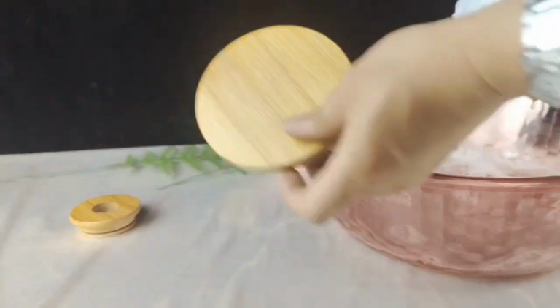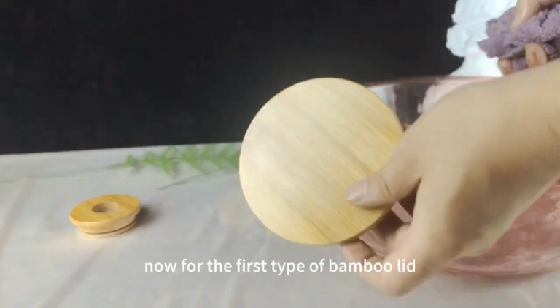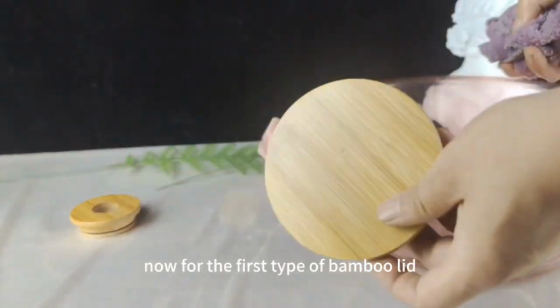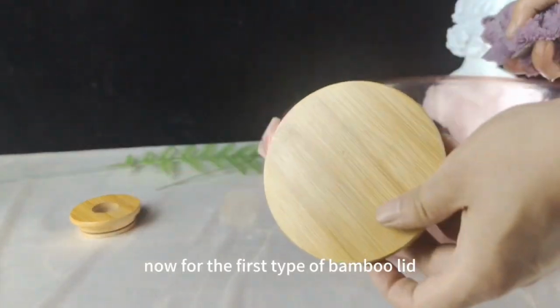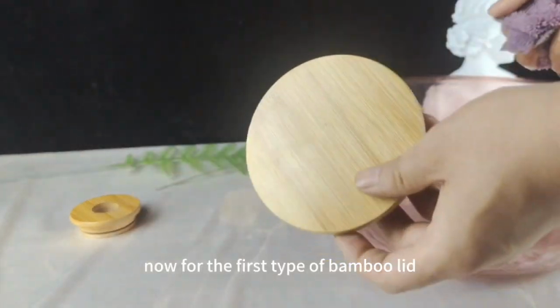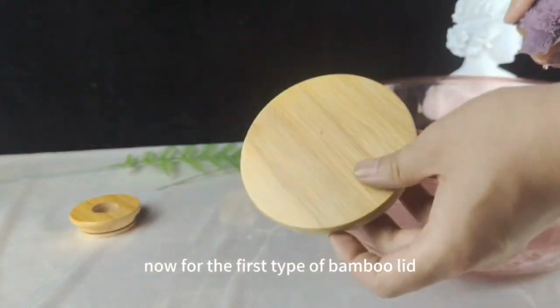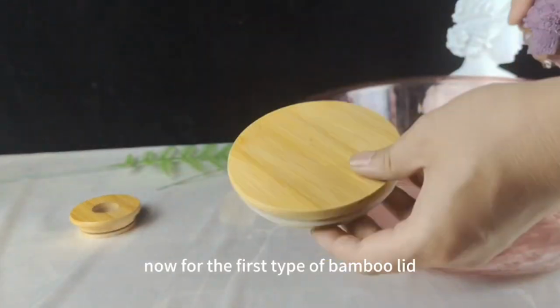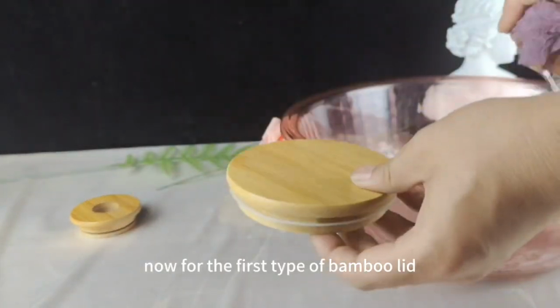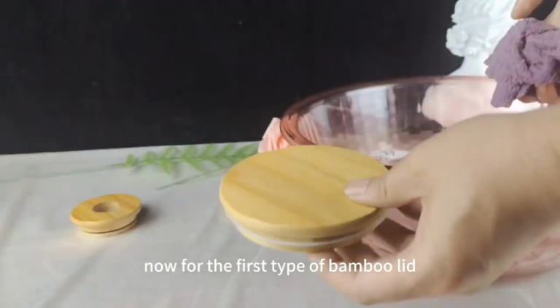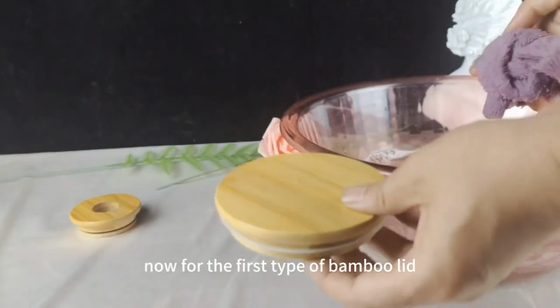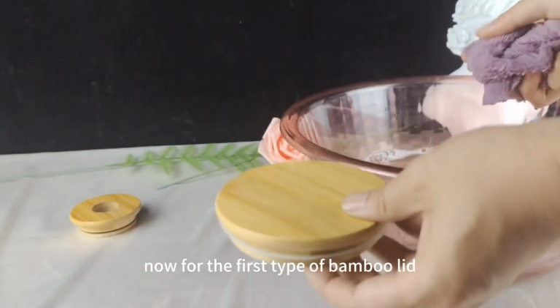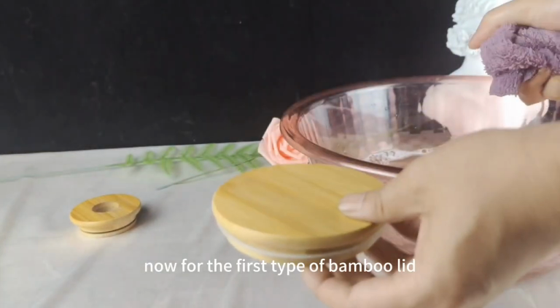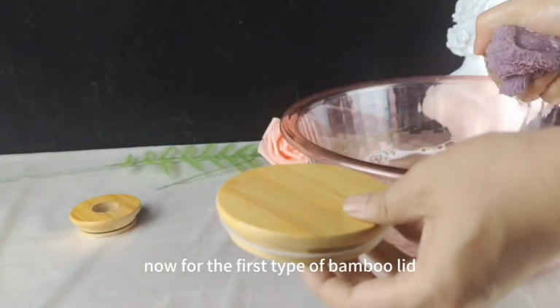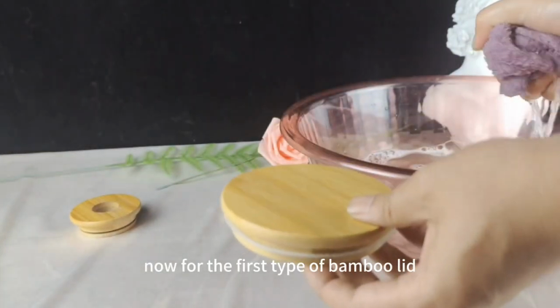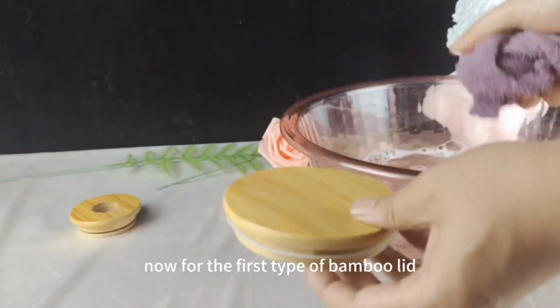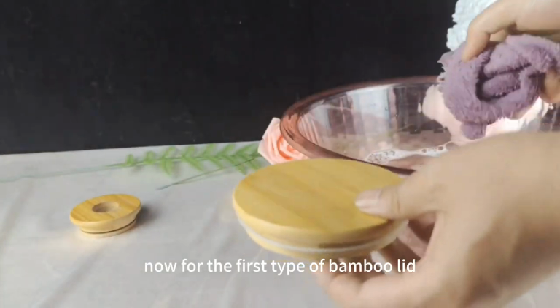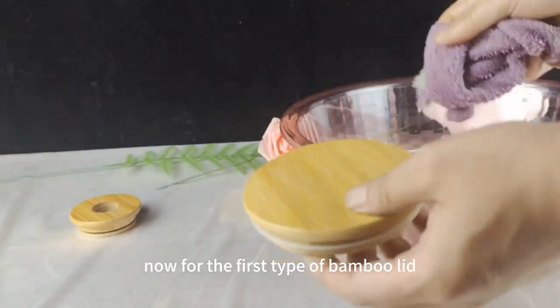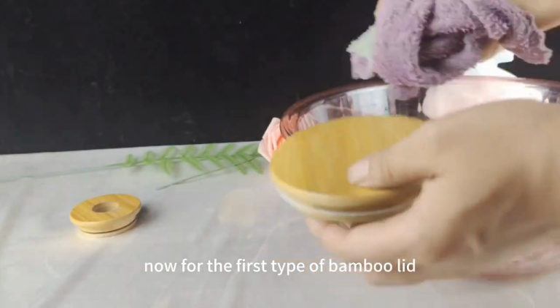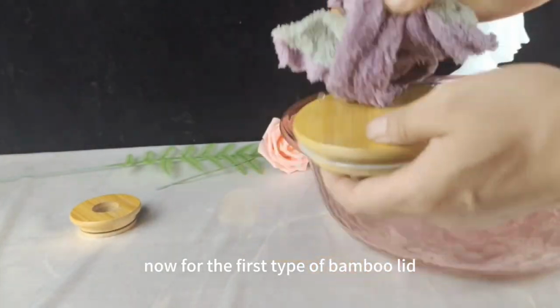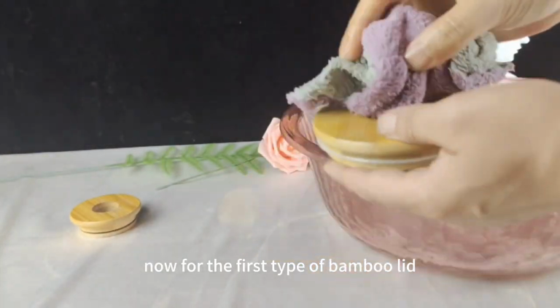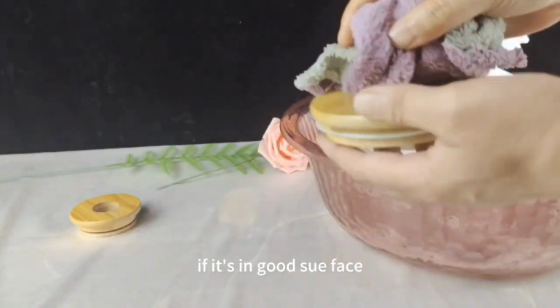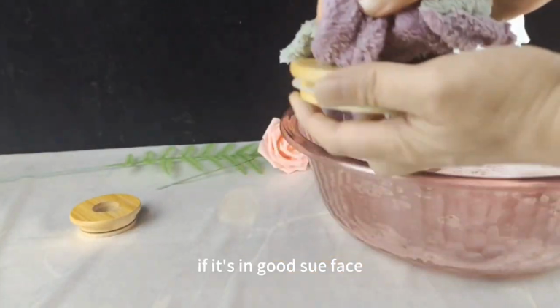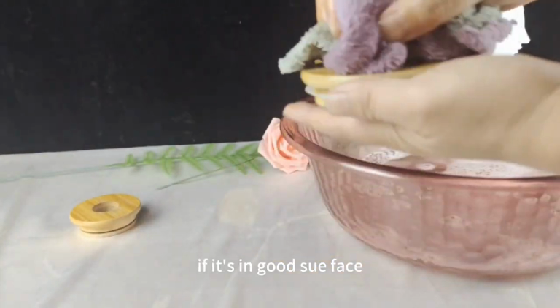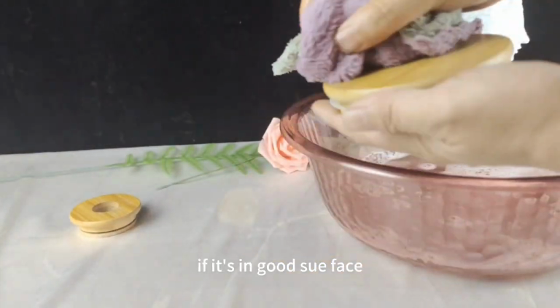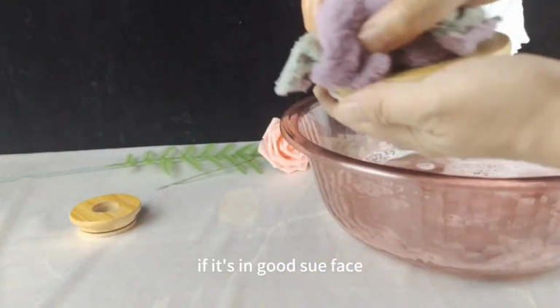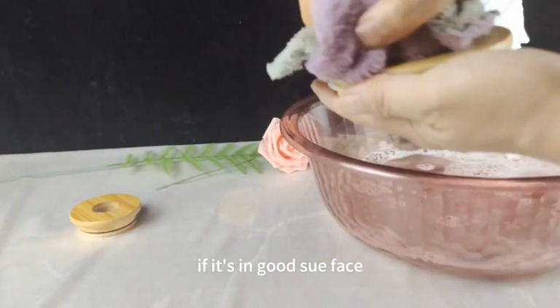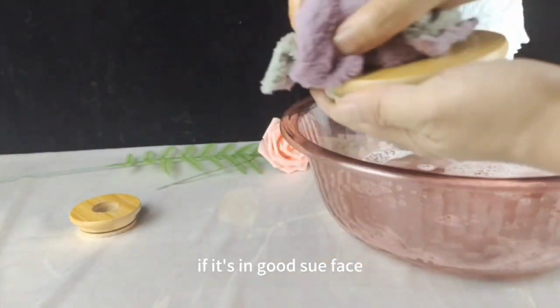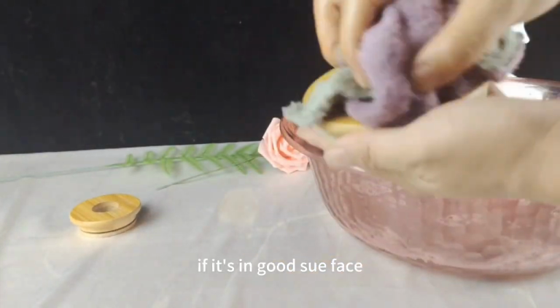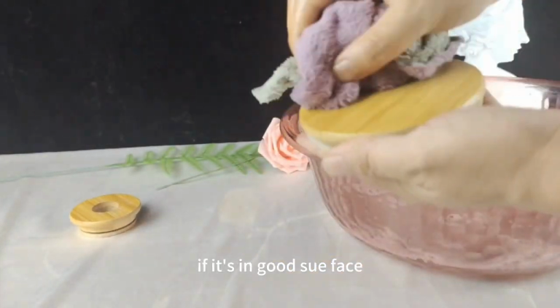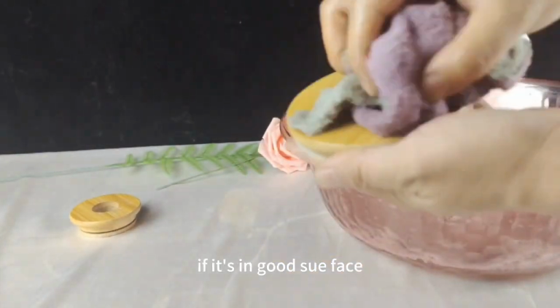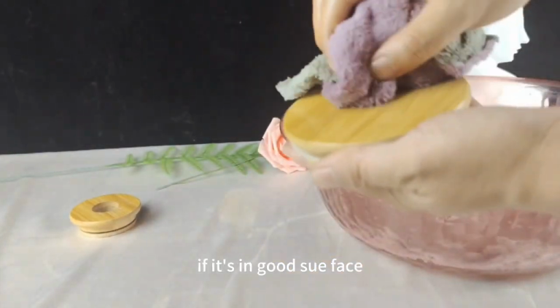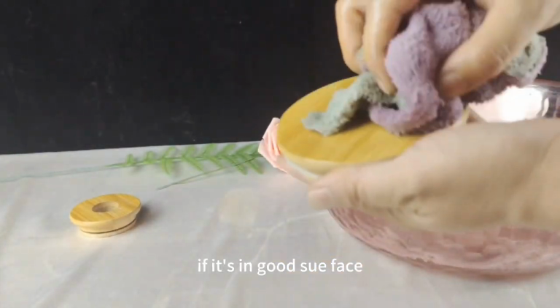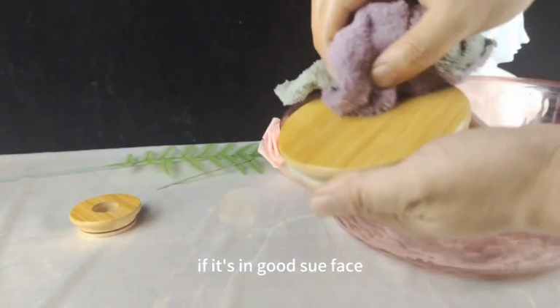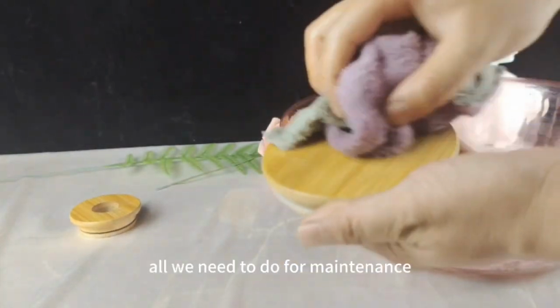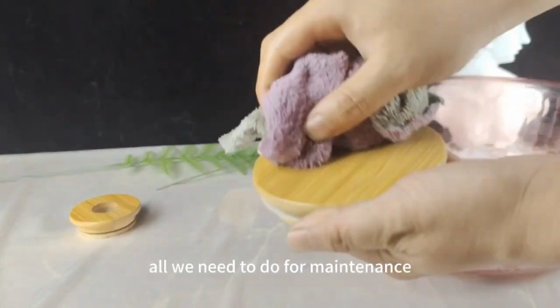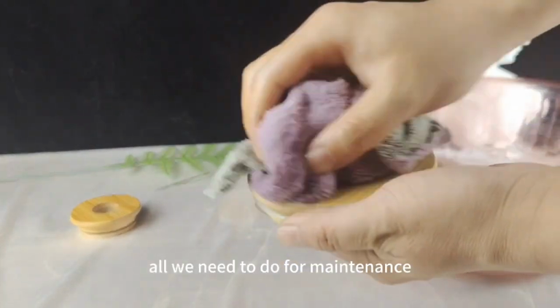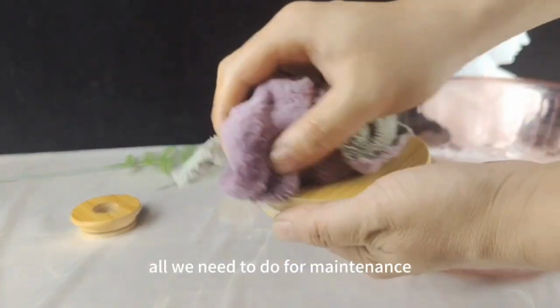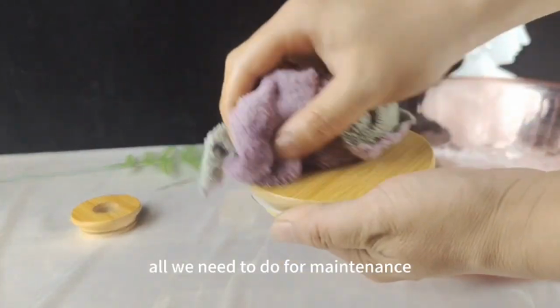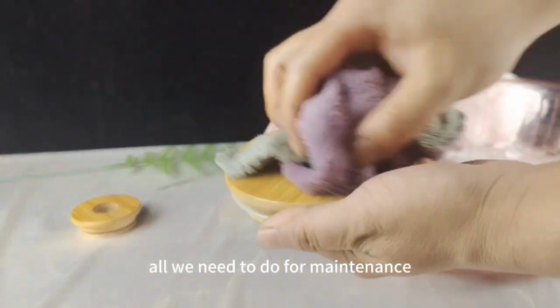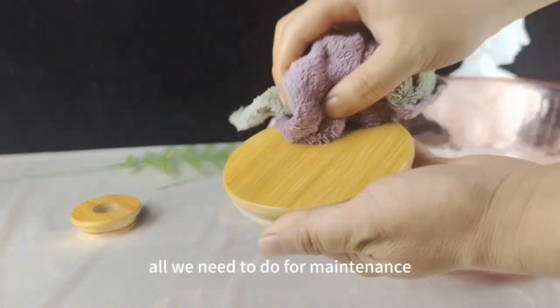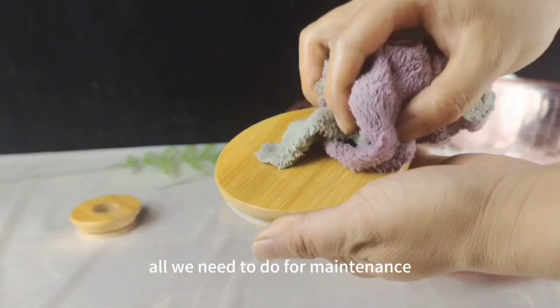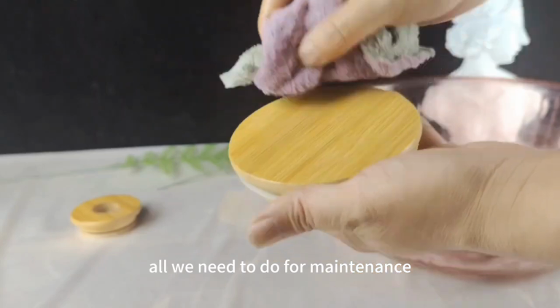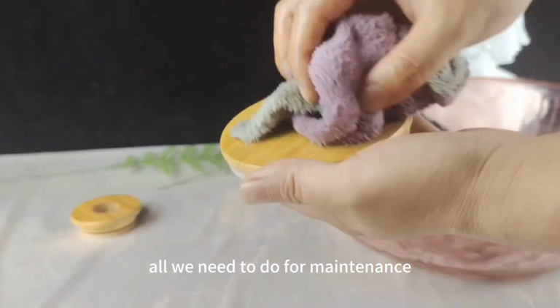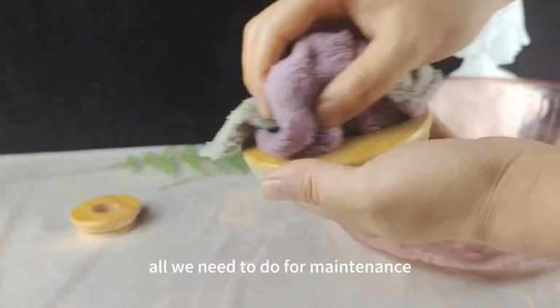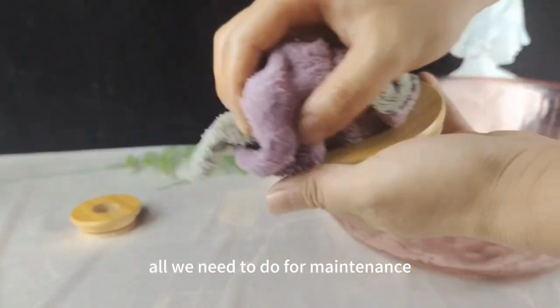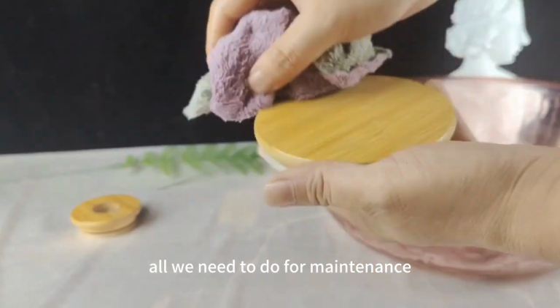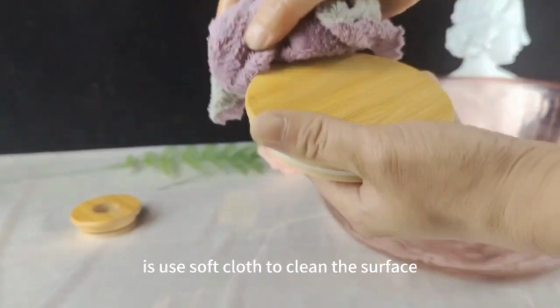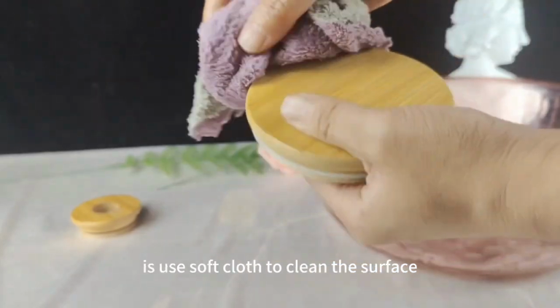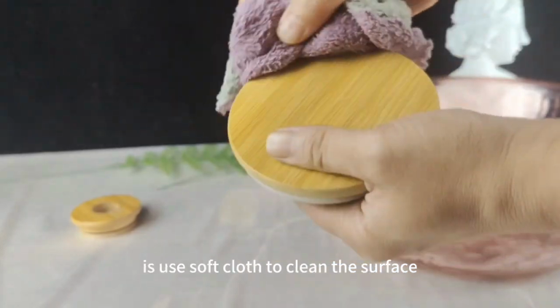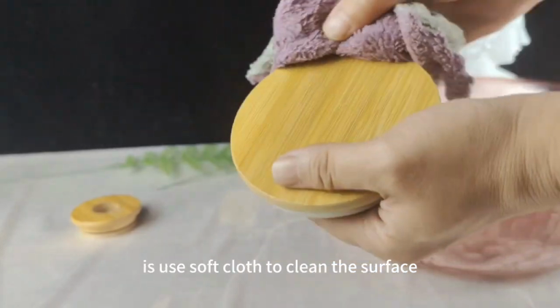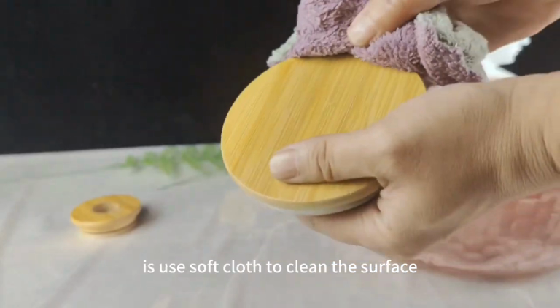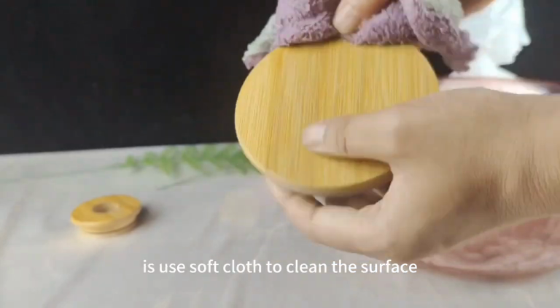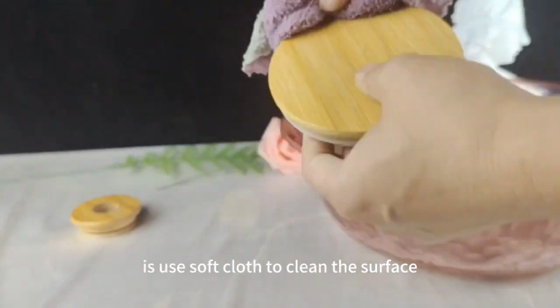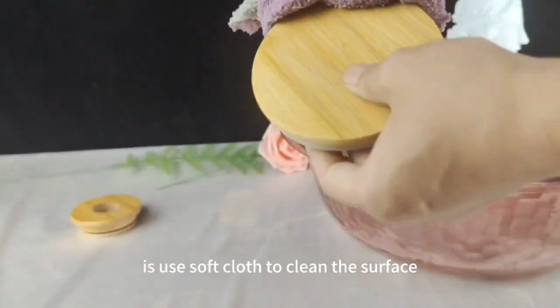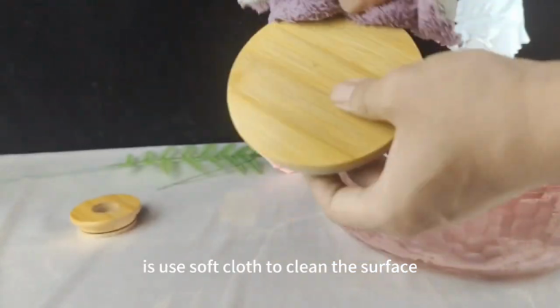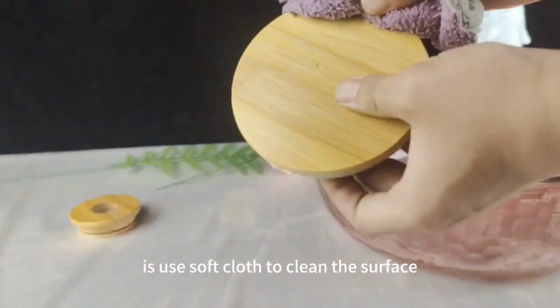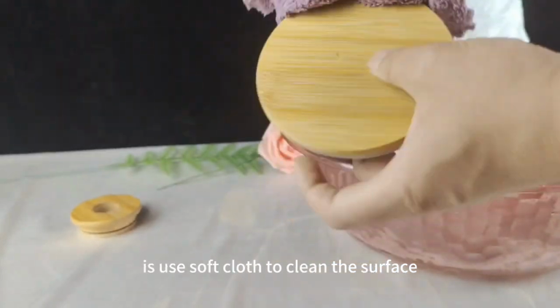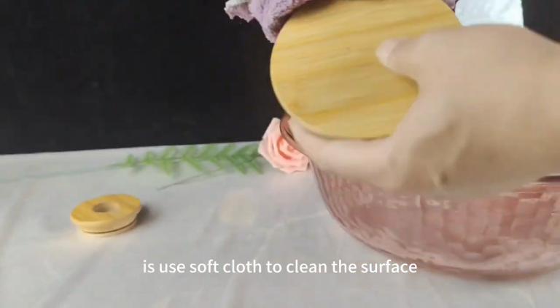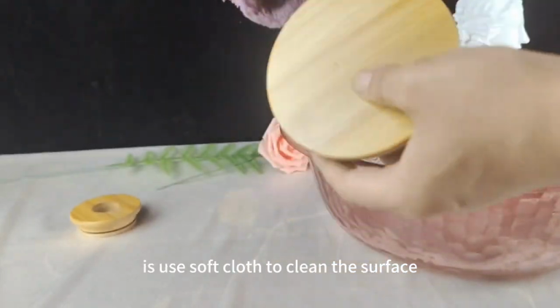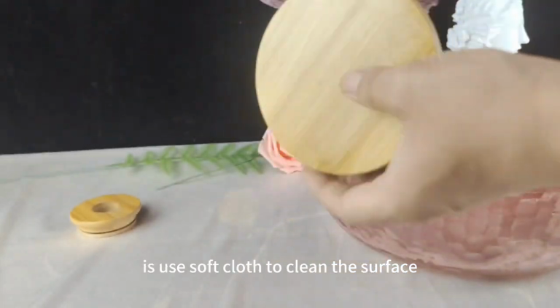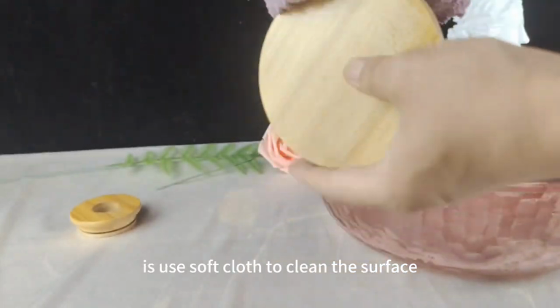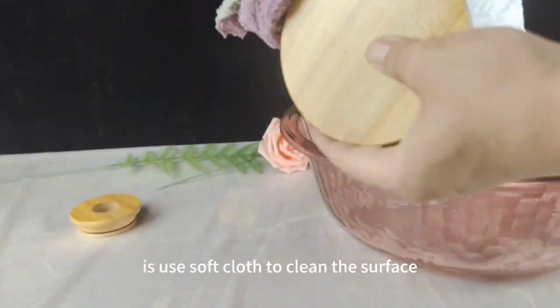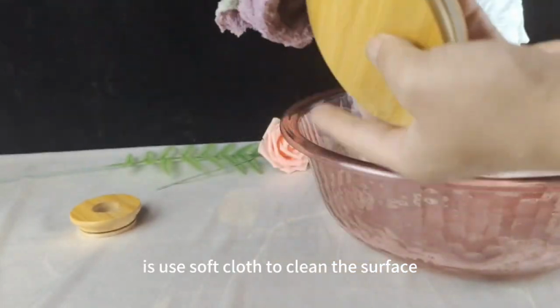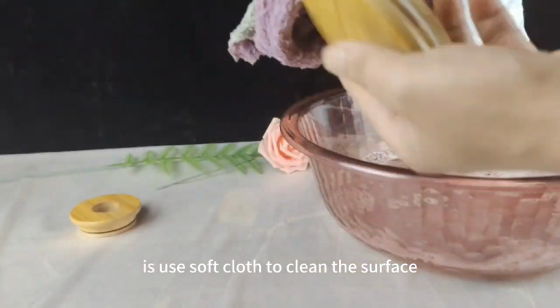Now, for the first type of bamboo lid, if it's in good condition, all we need to do for maintenance is use a soft cloth to clean the surface.